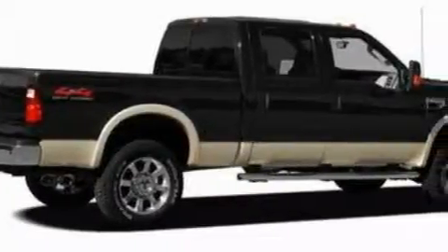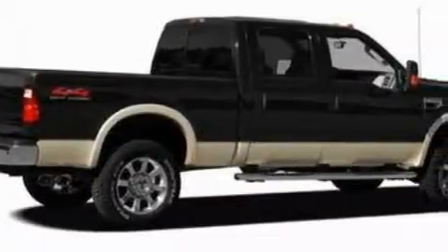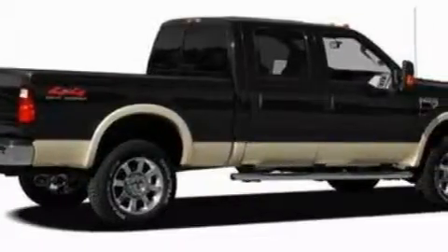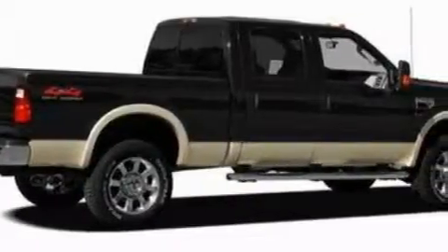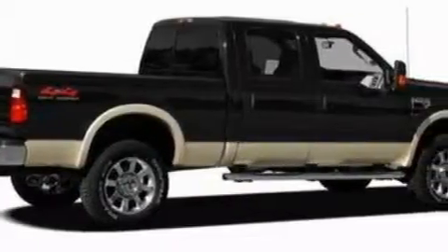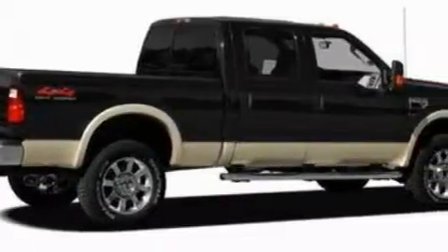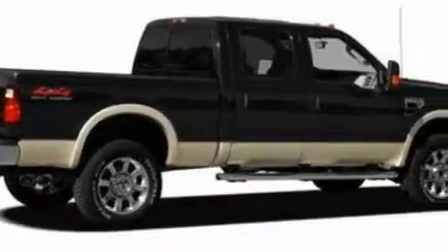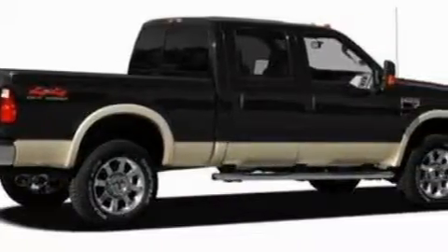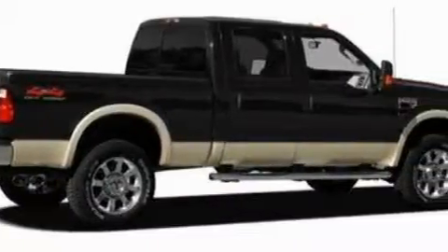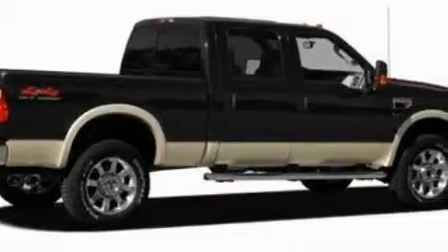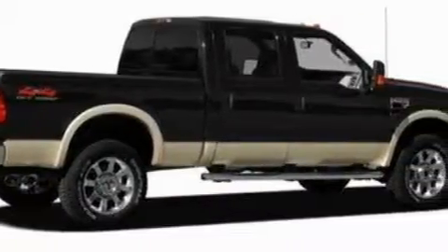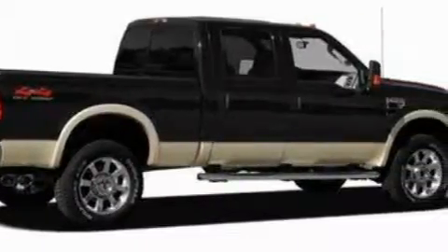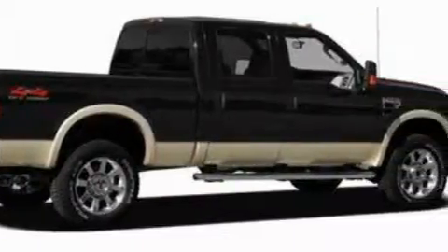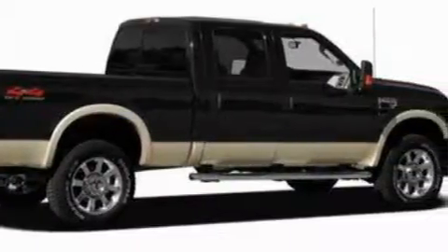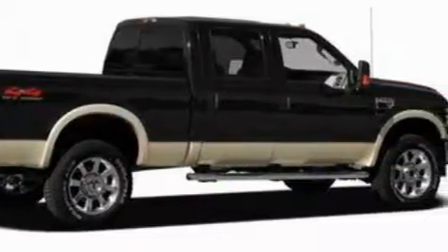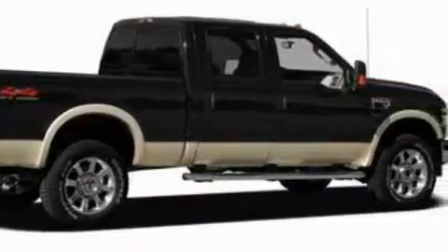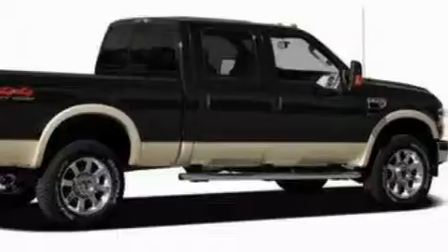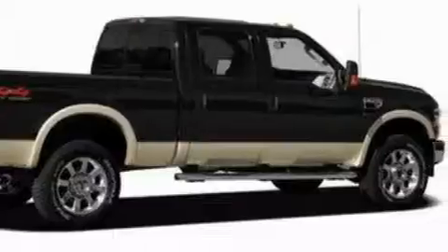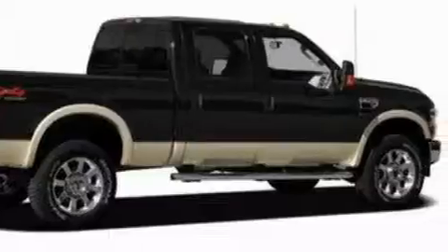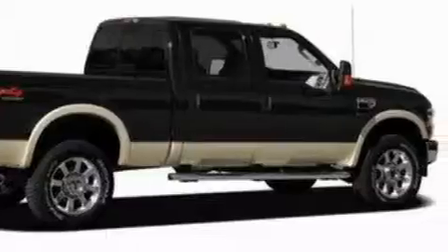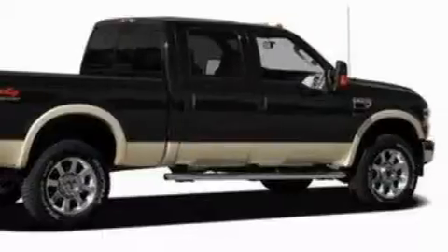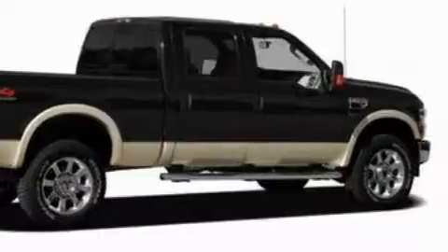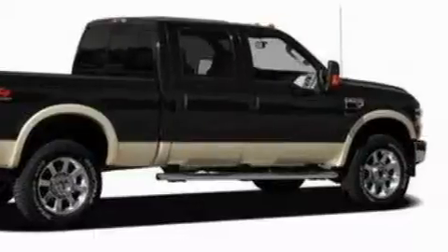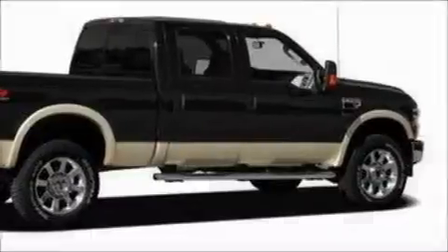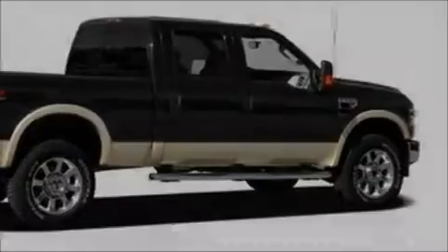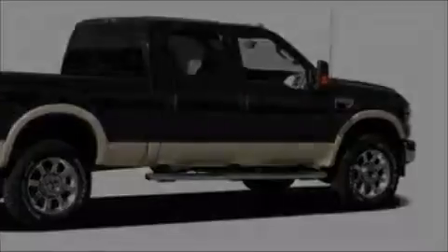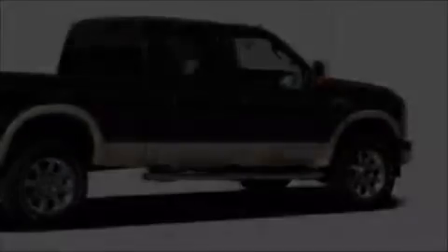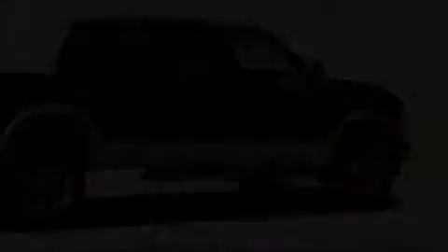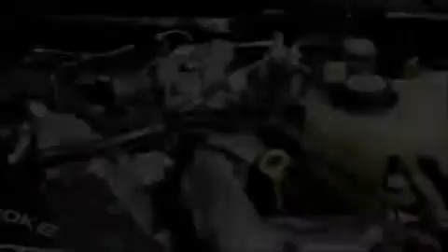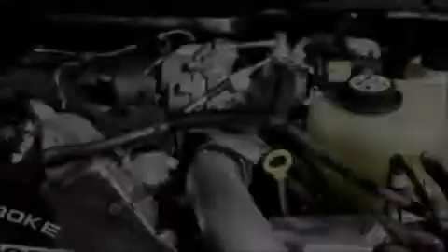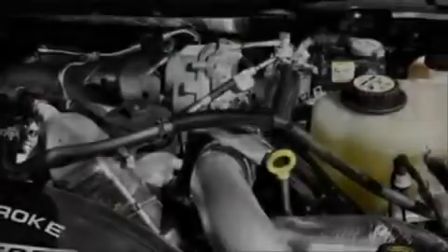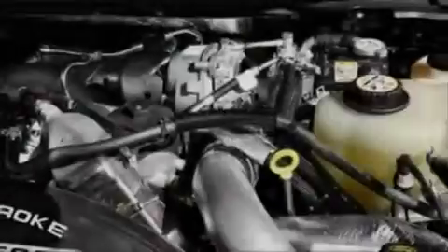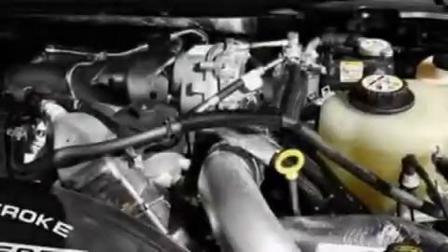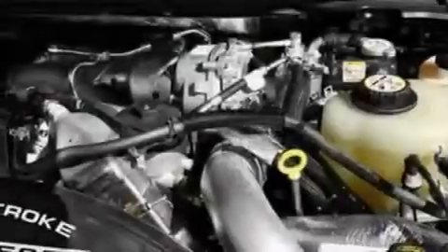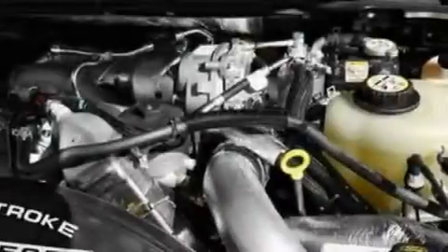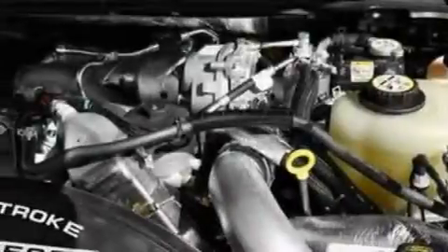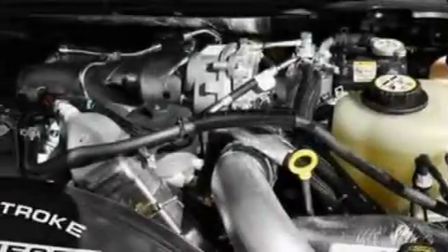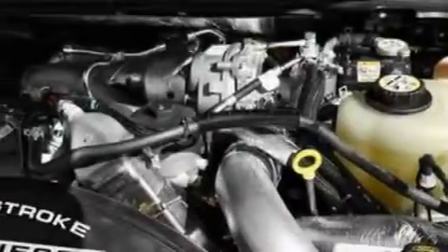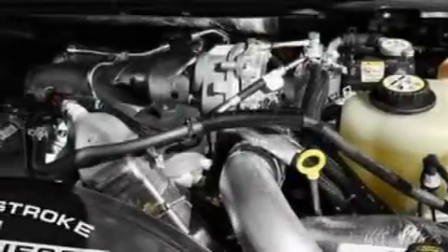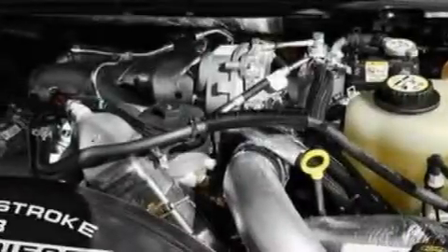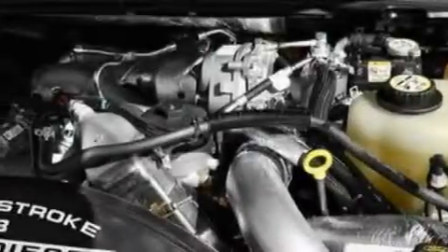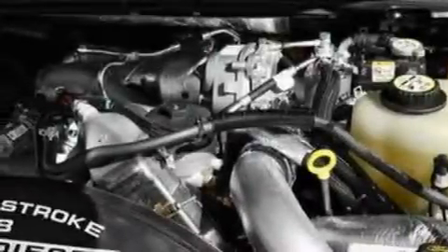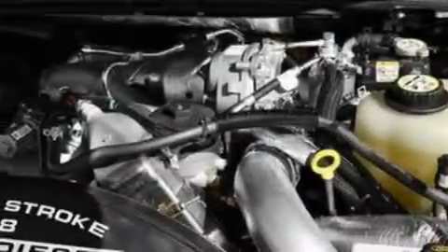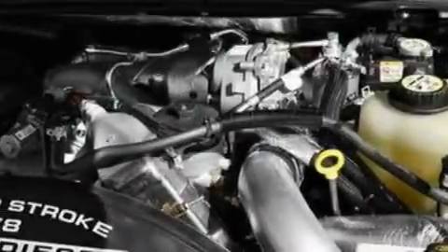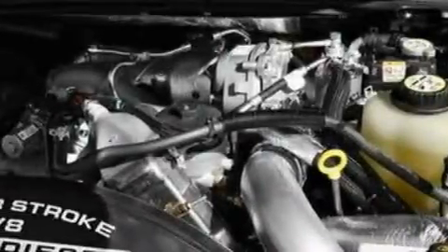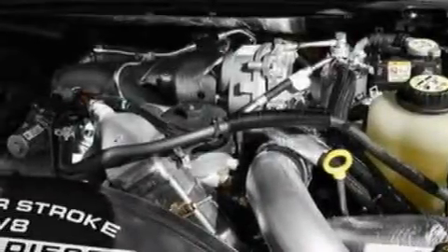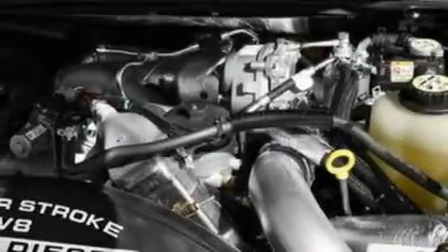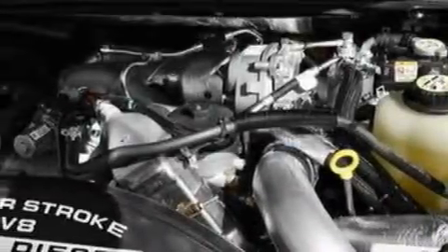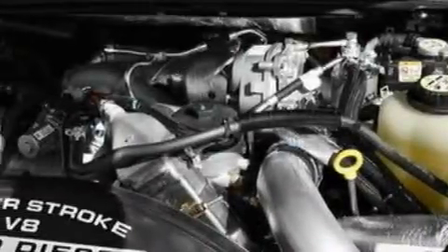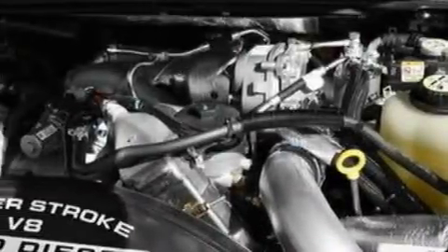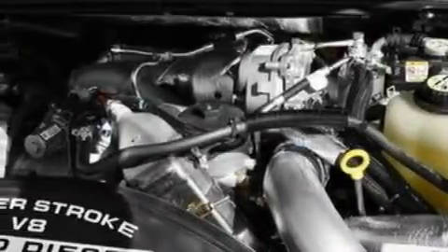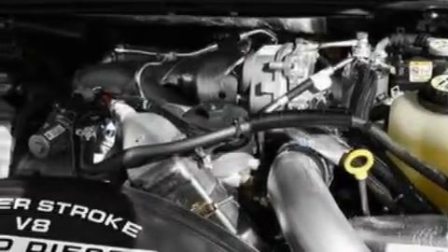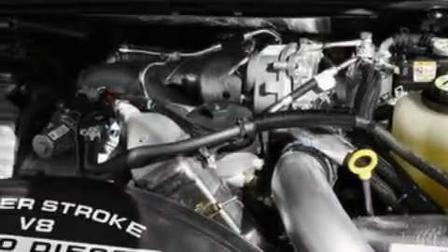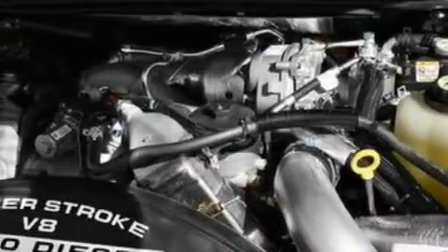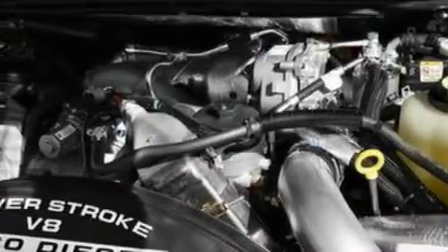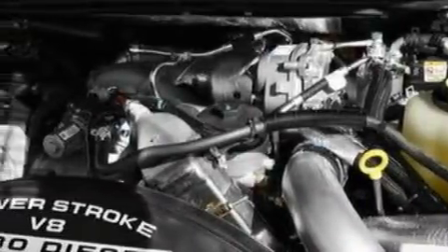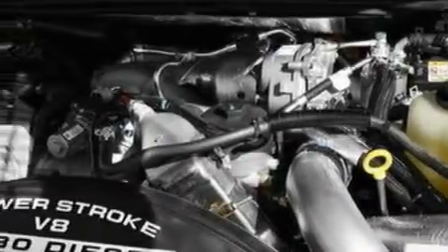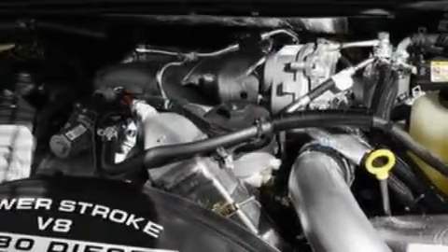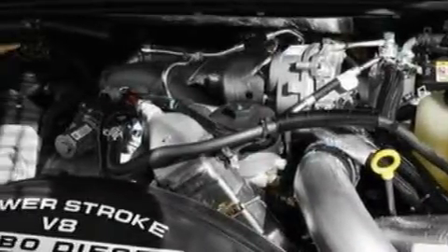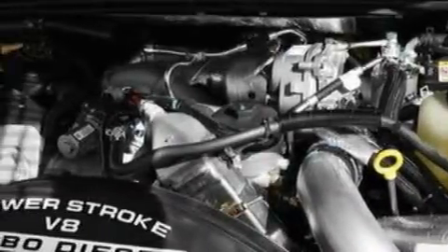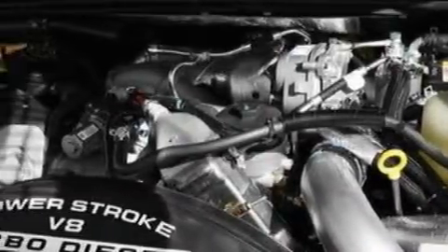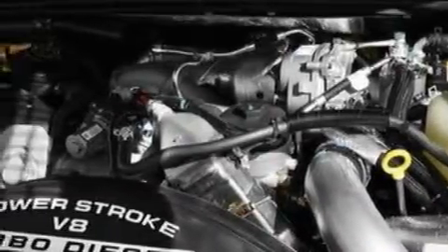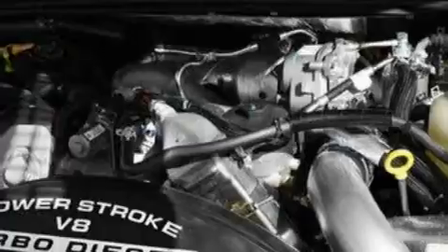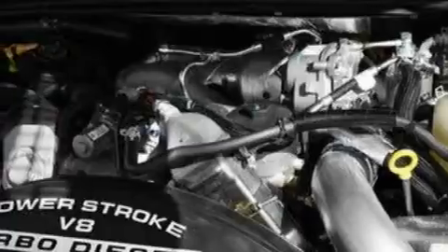The steadfast 8-cylinder engine, connected to a 5-speed automatic transmission, is well-suited on the job and on the town.